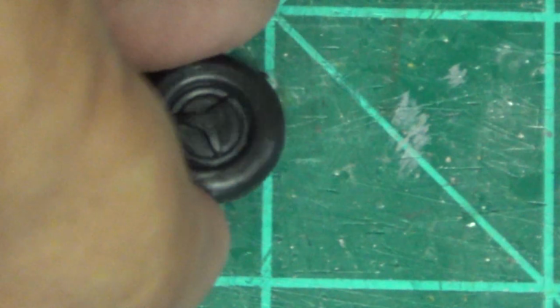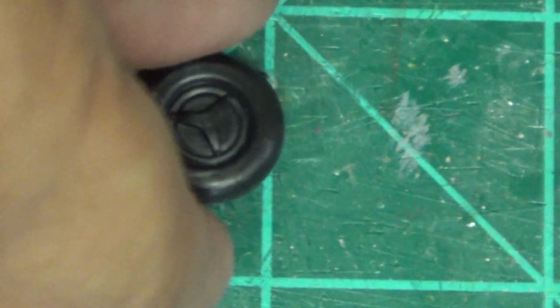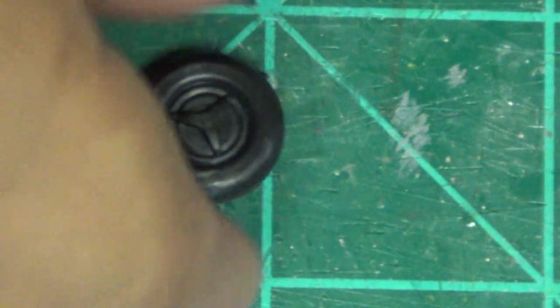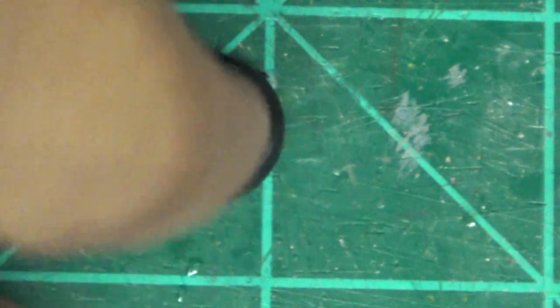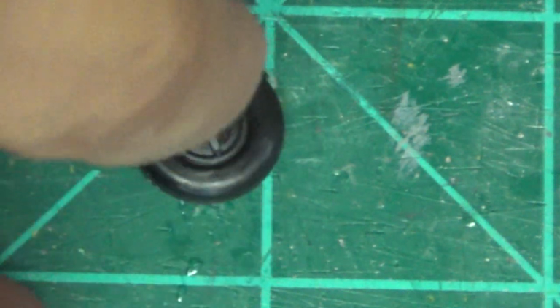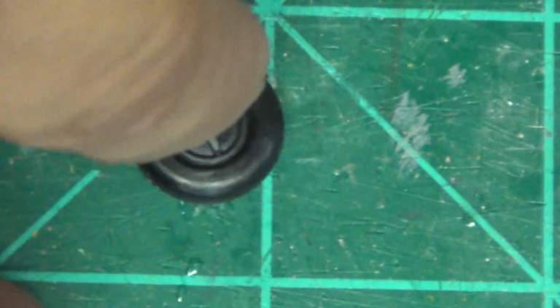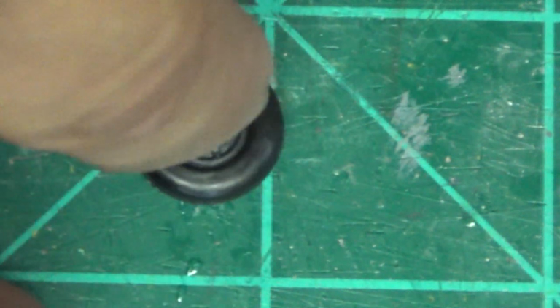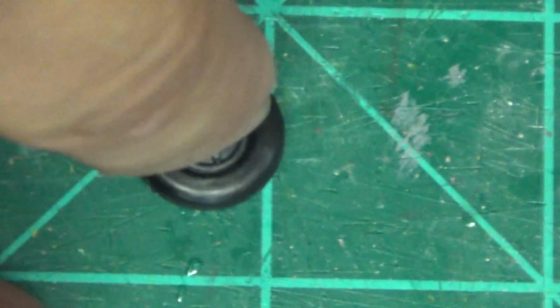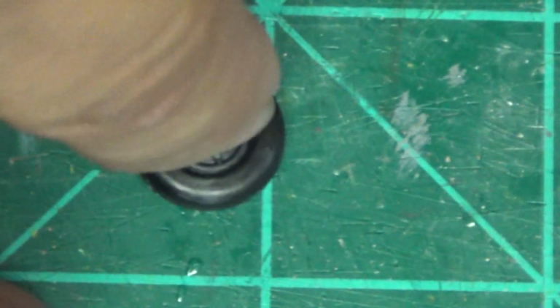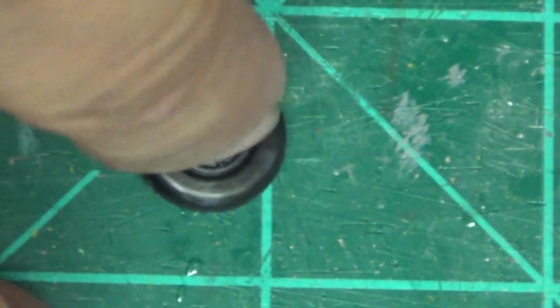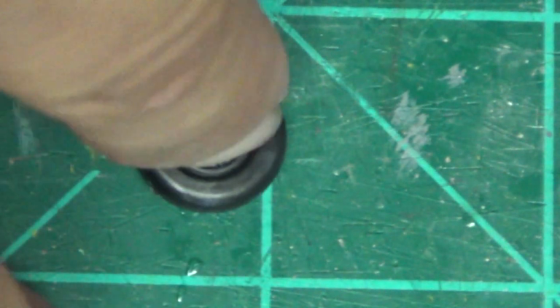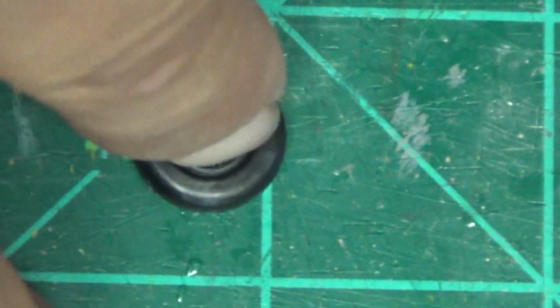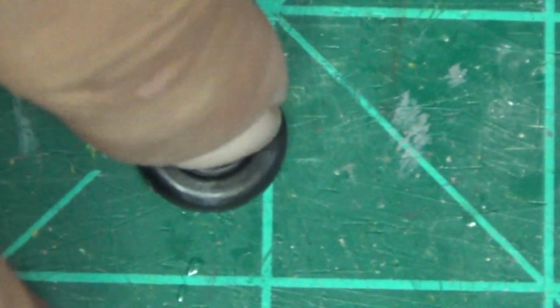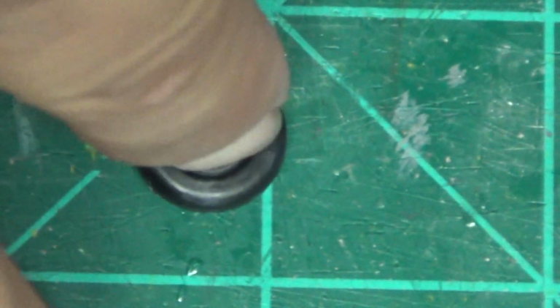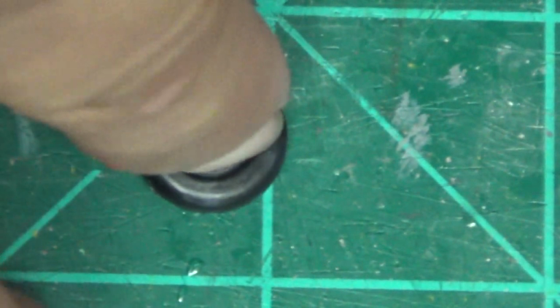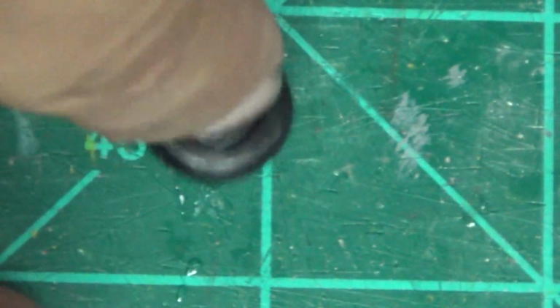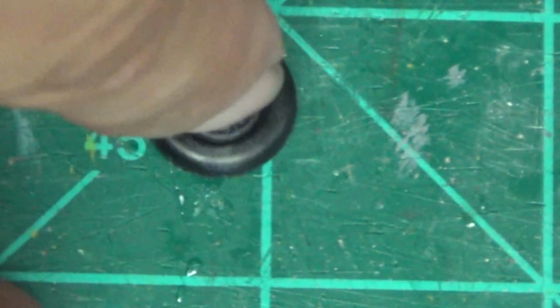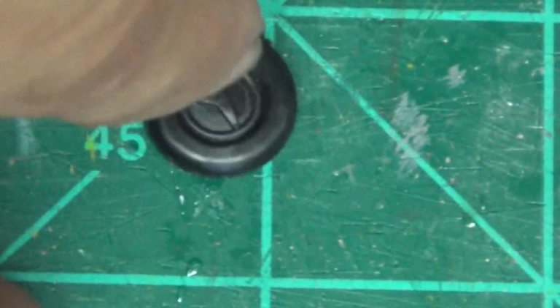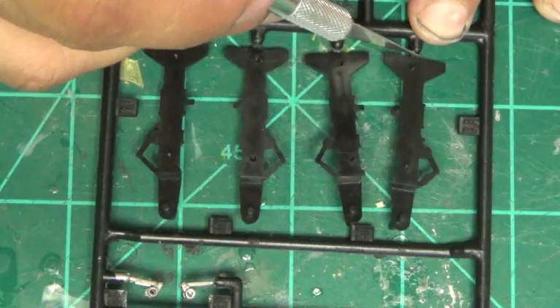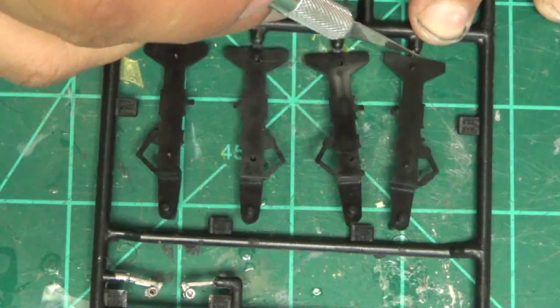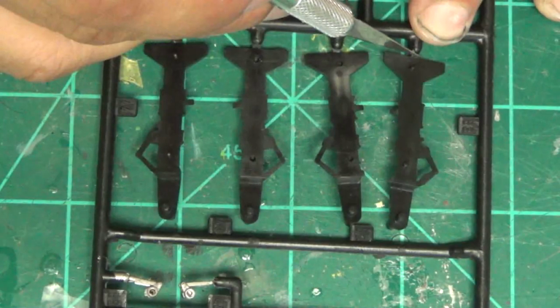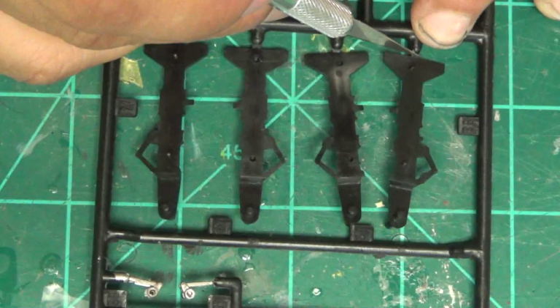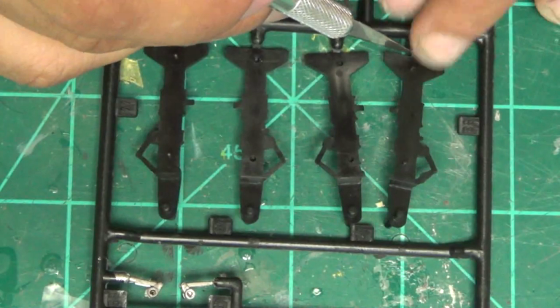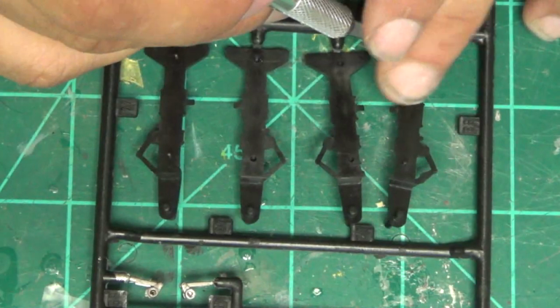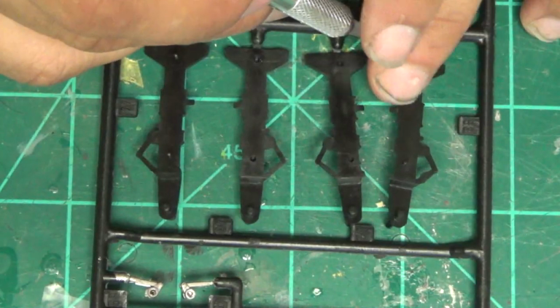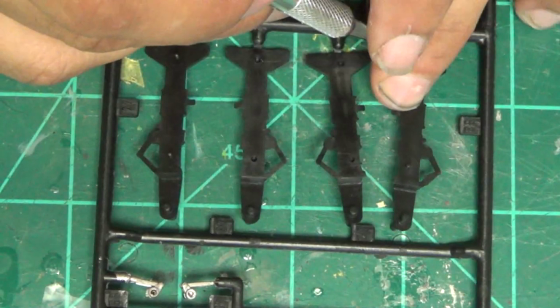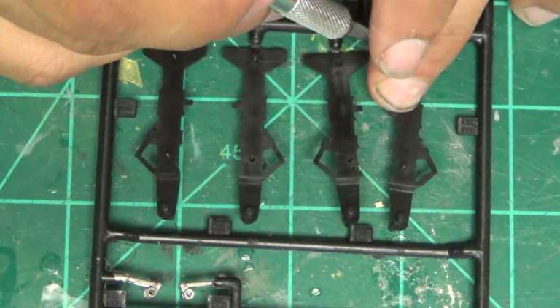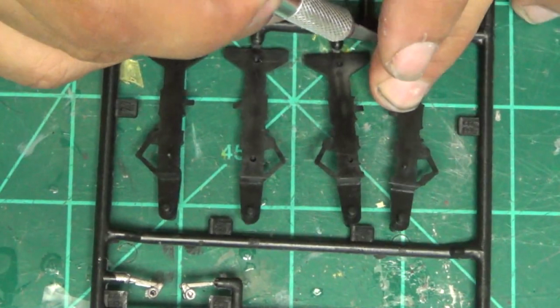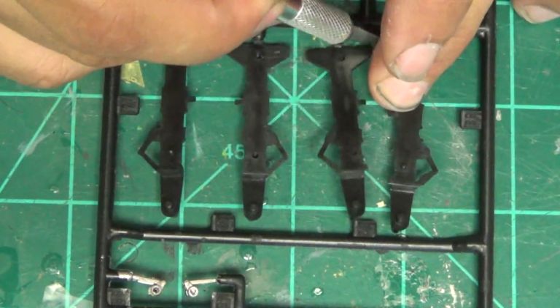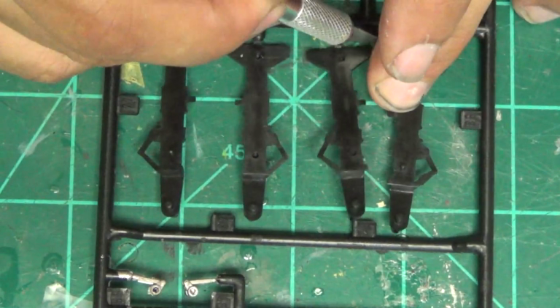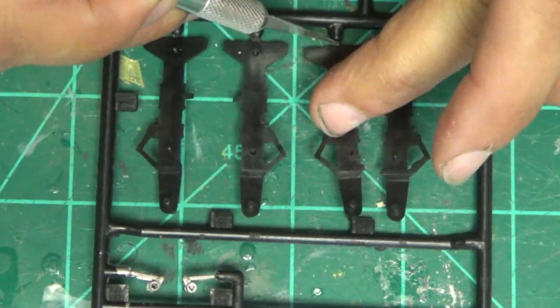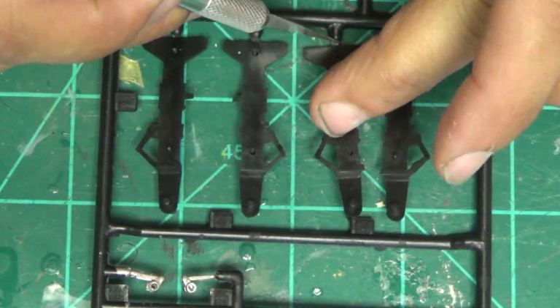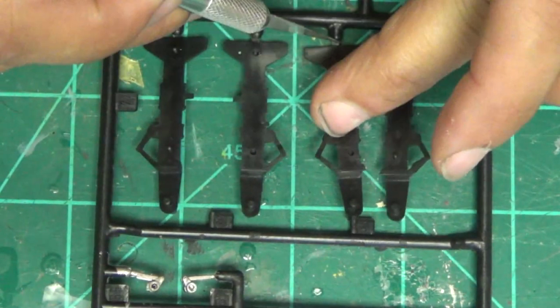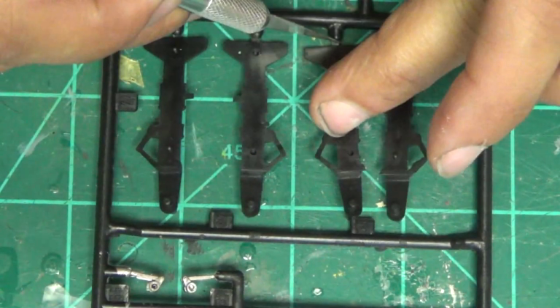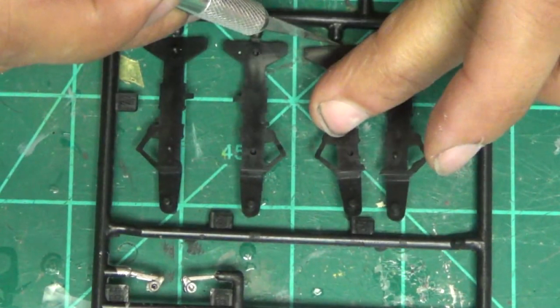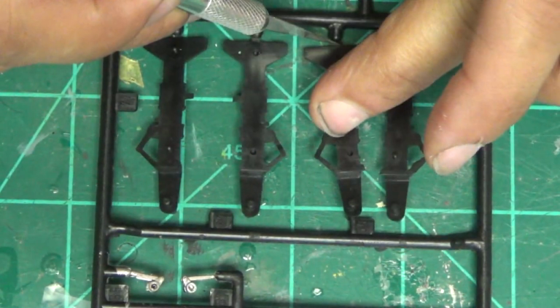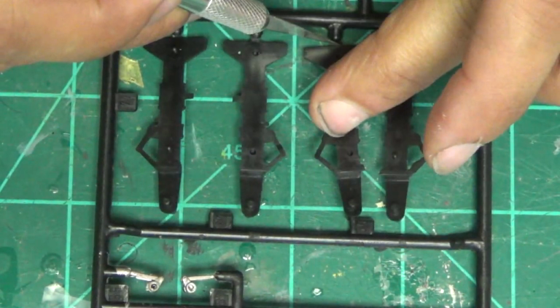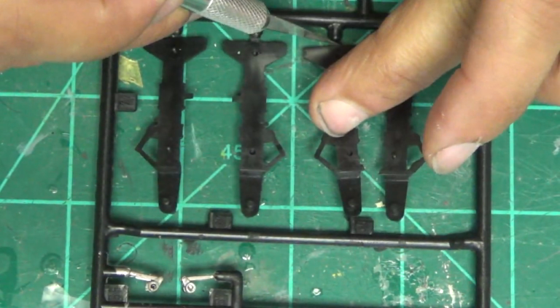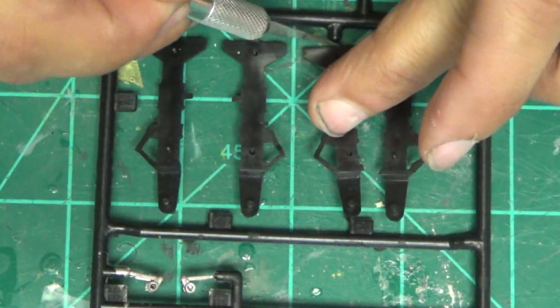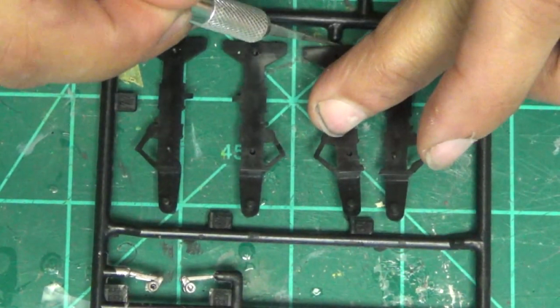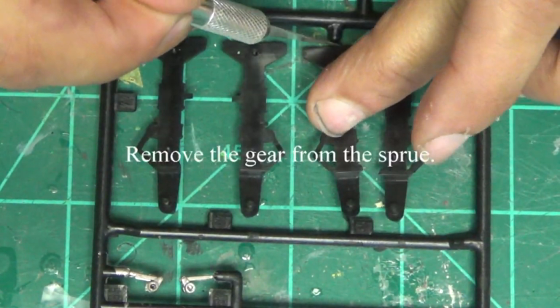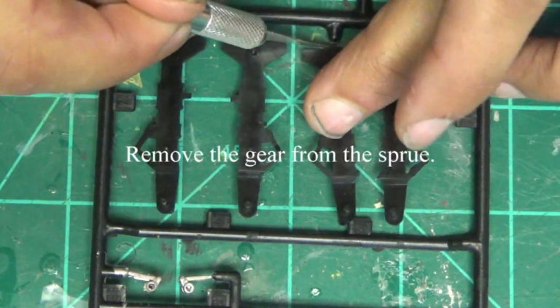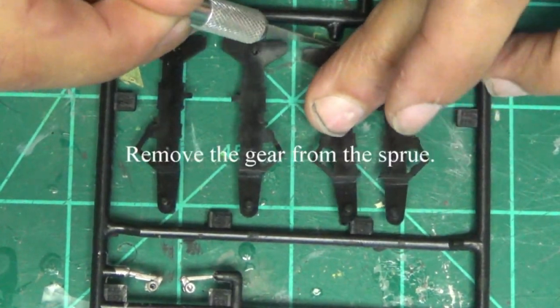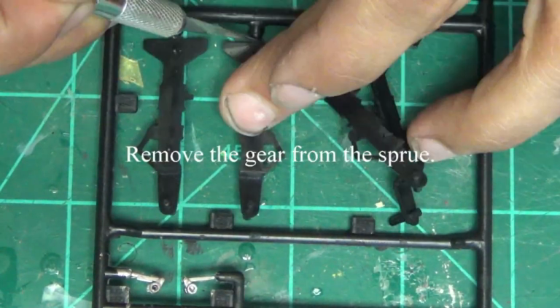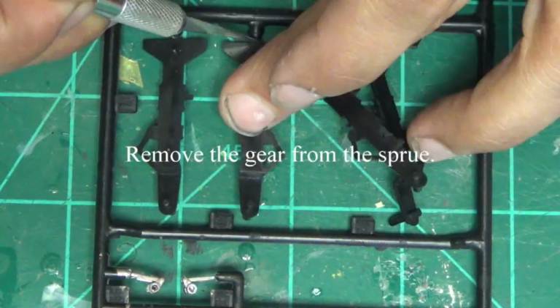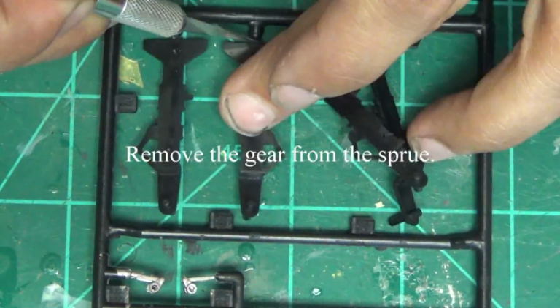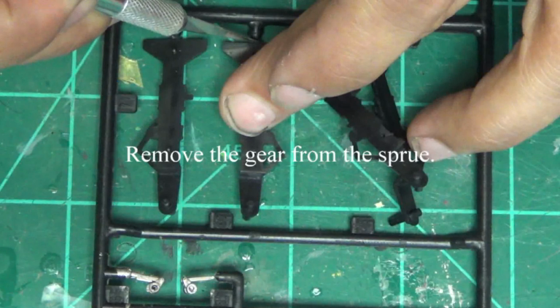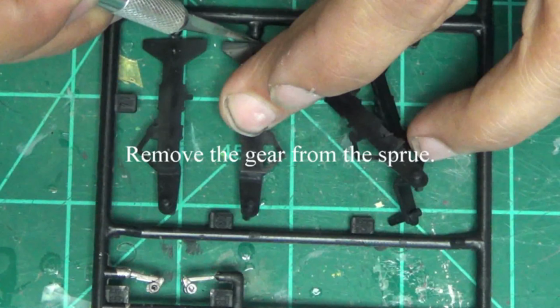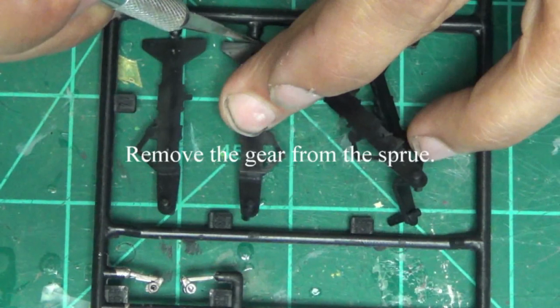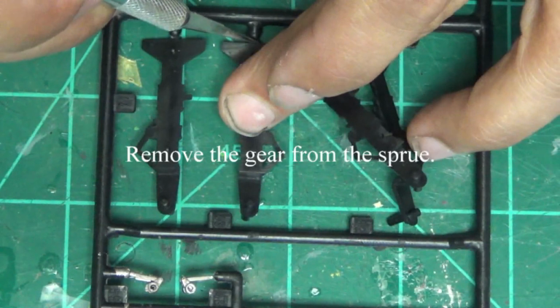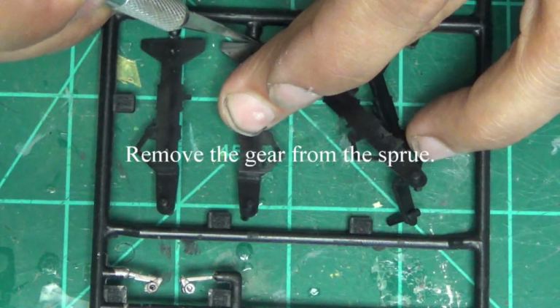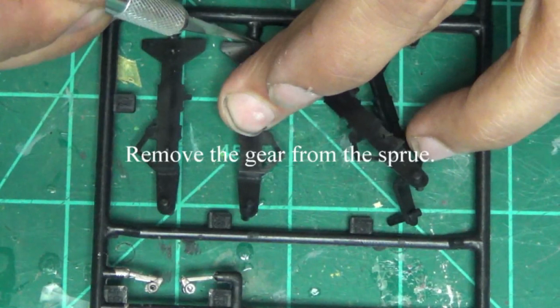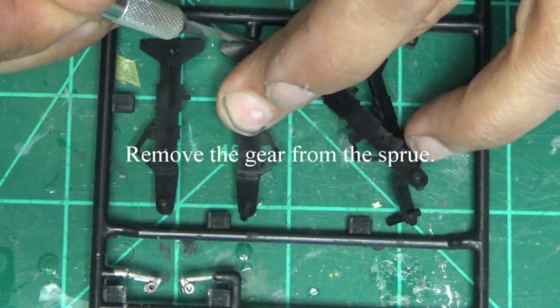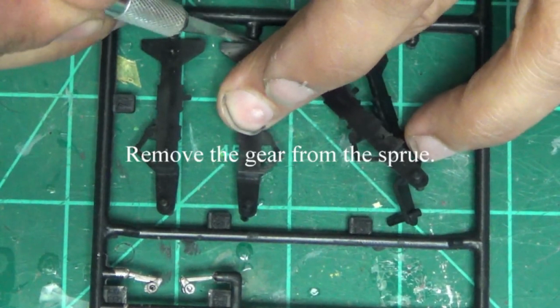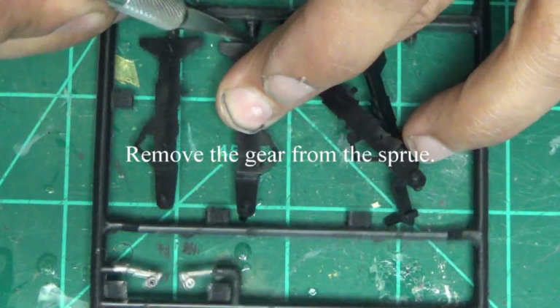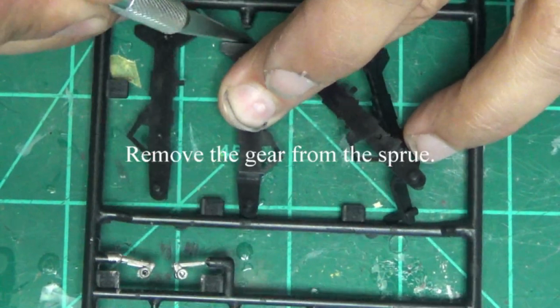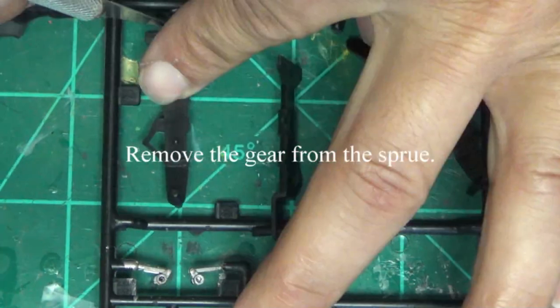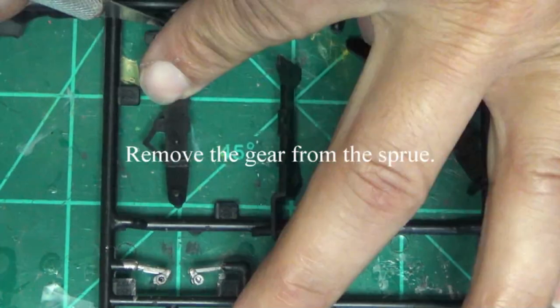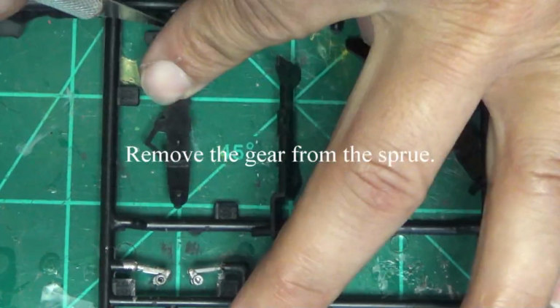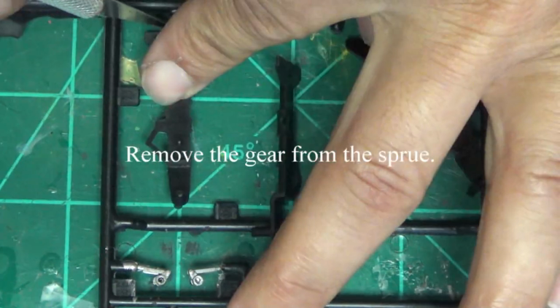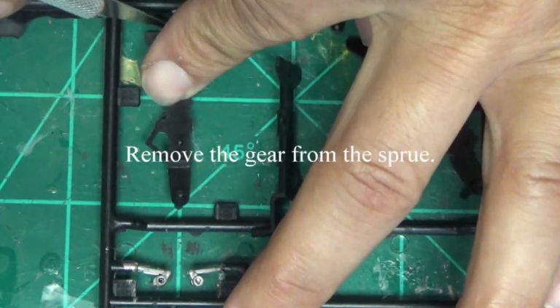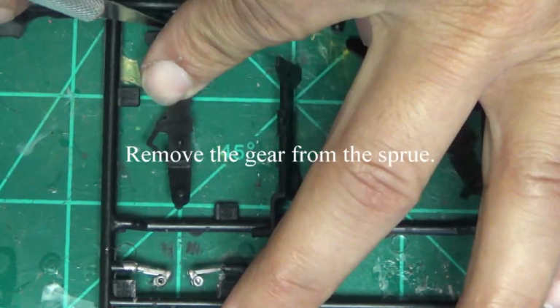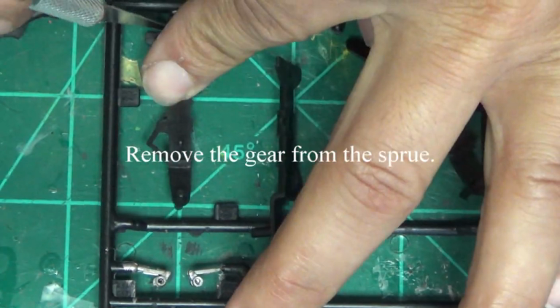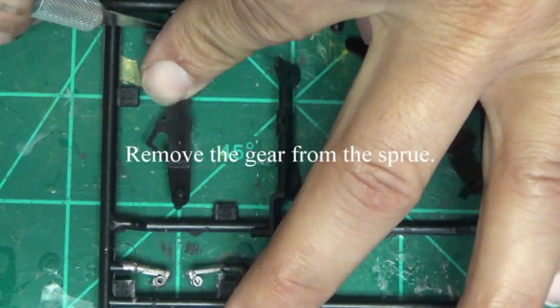This concludes part two. Watch part one if you haven't. Part three is coming in two weeks — subscribe for that update. Comments and likes are appreciated. See ya!